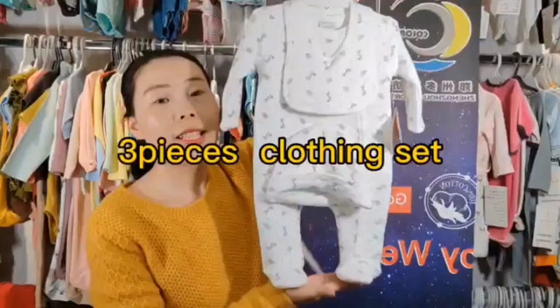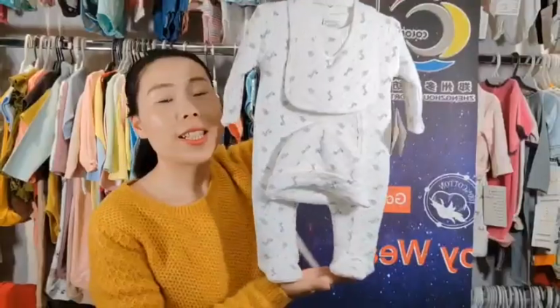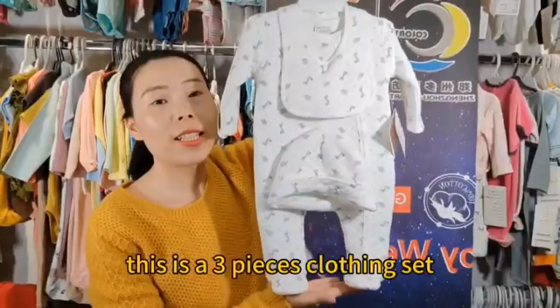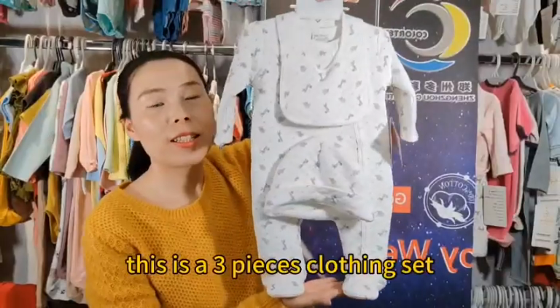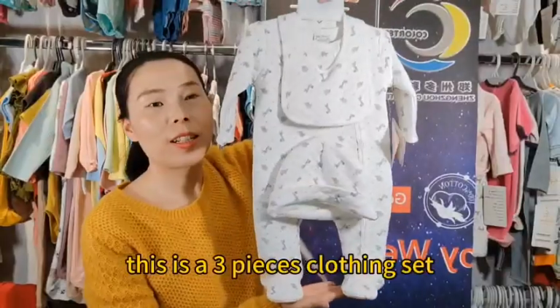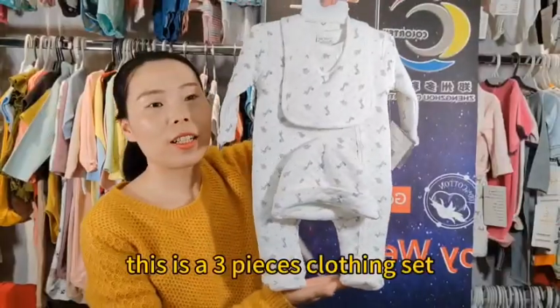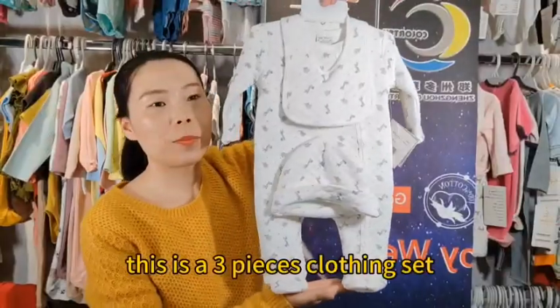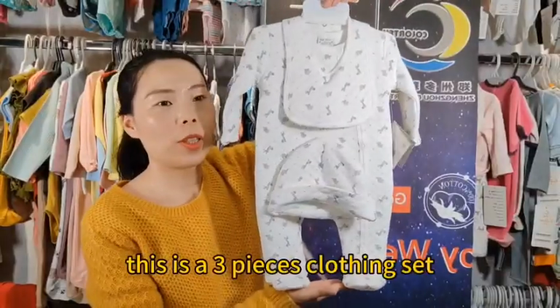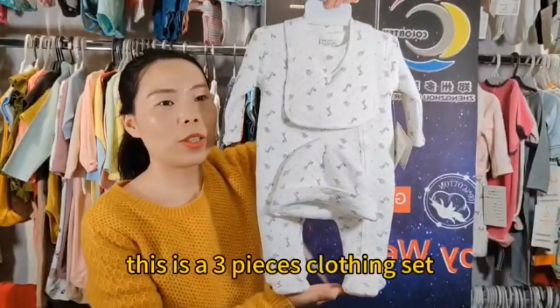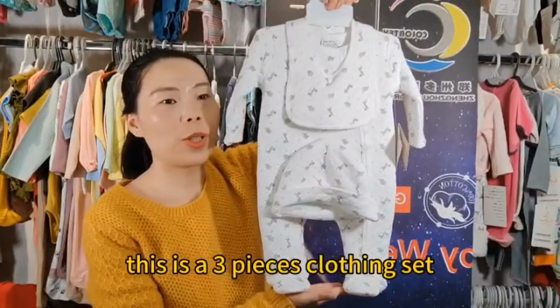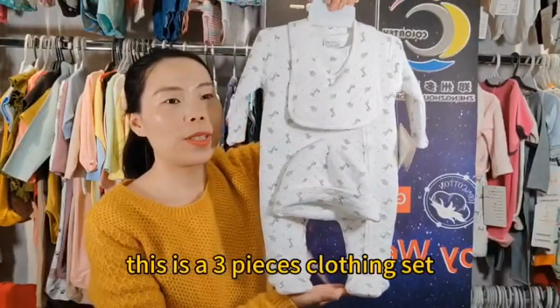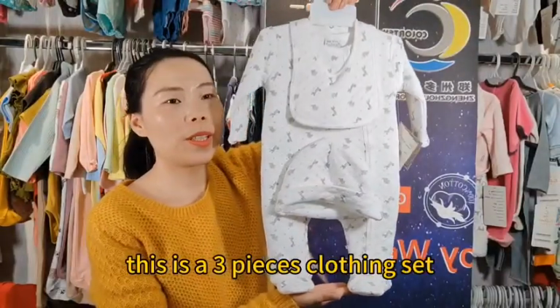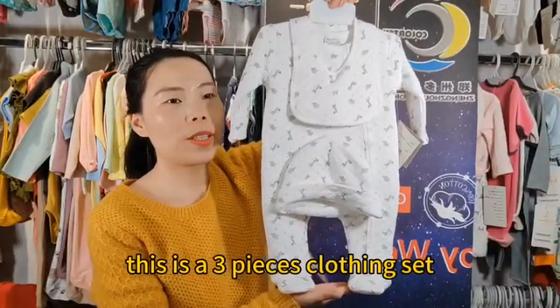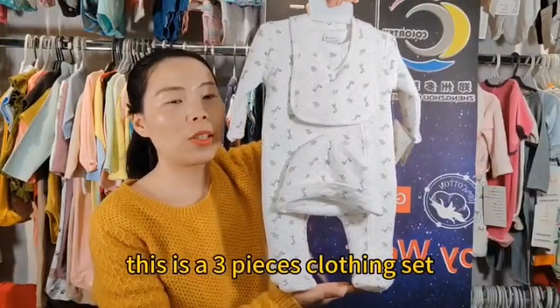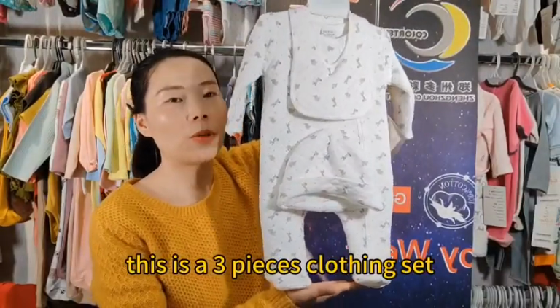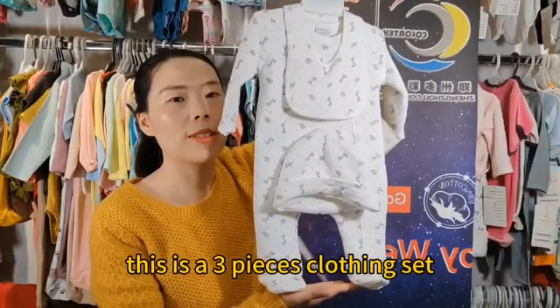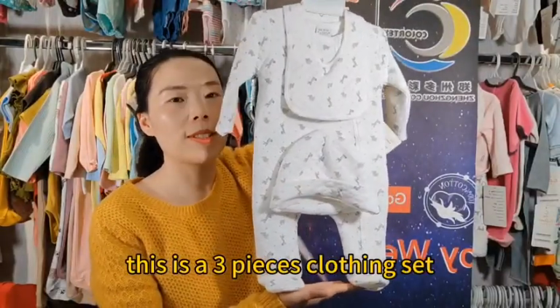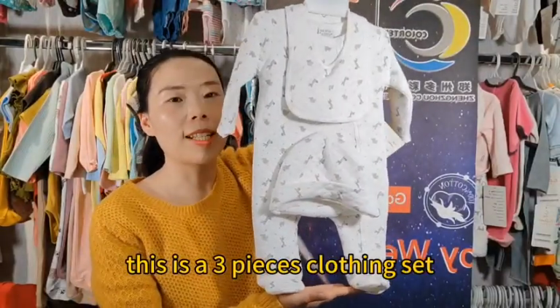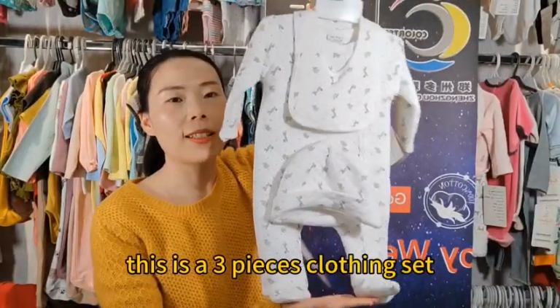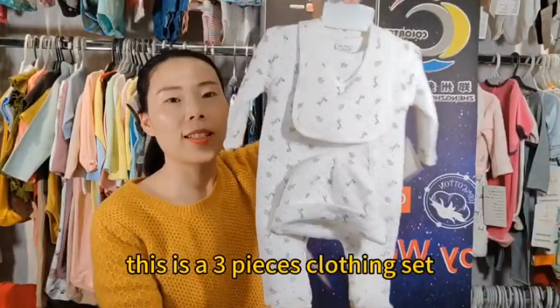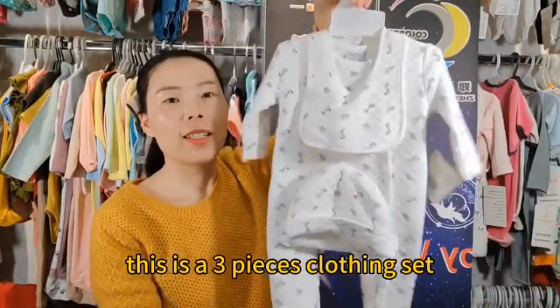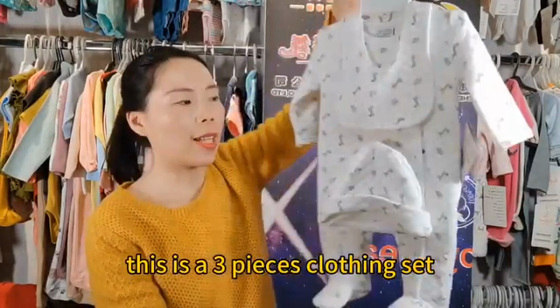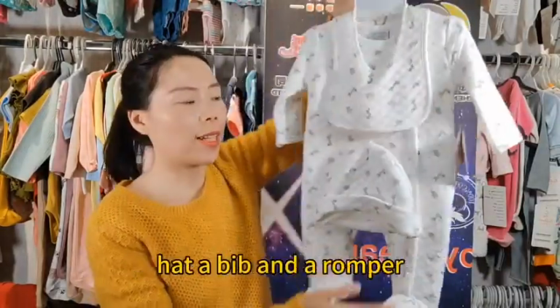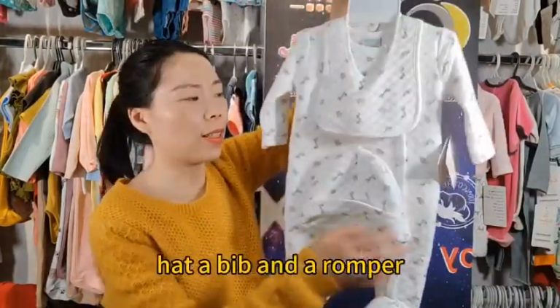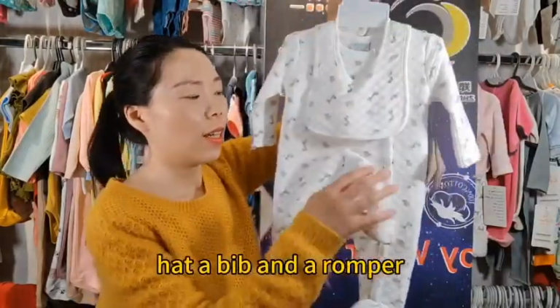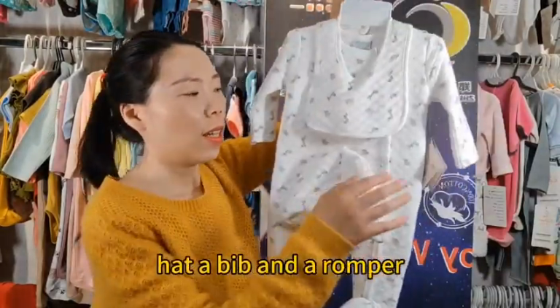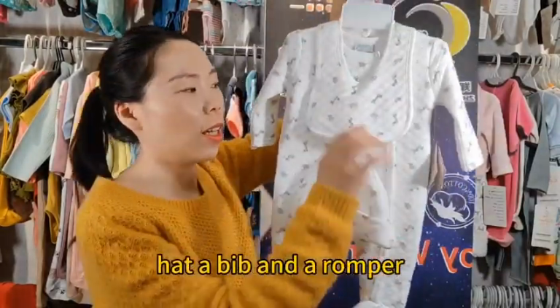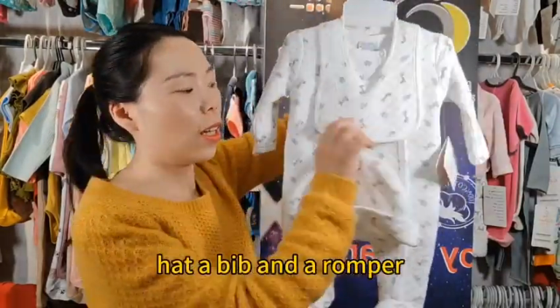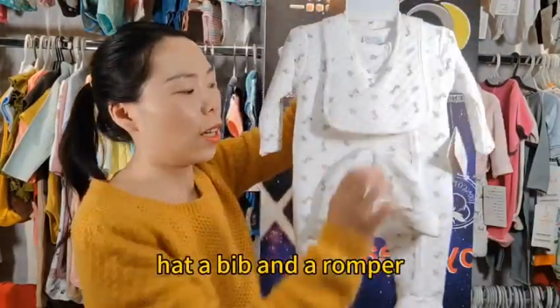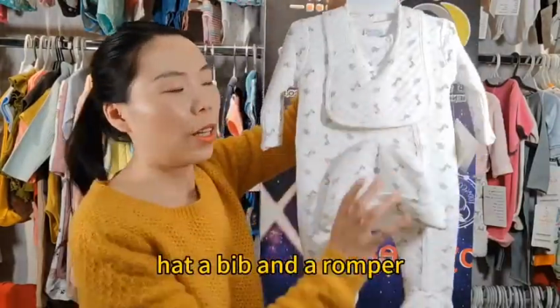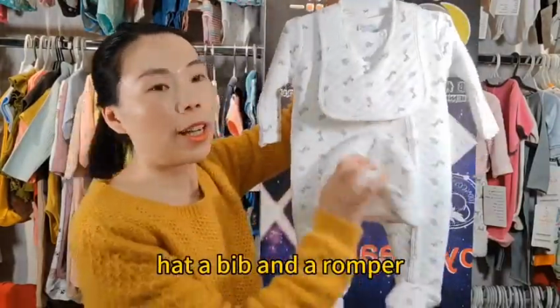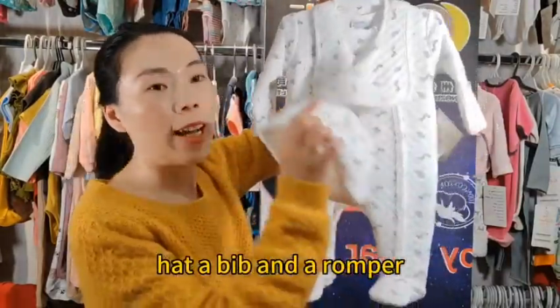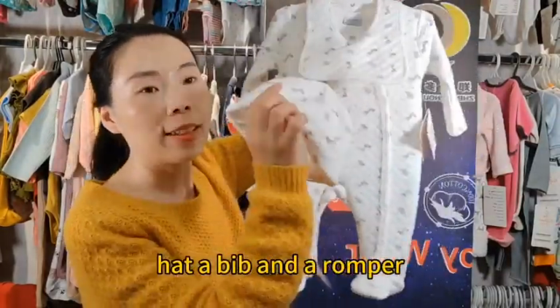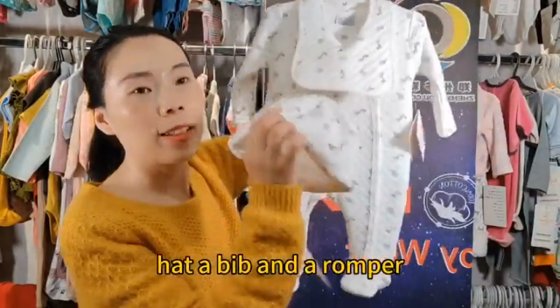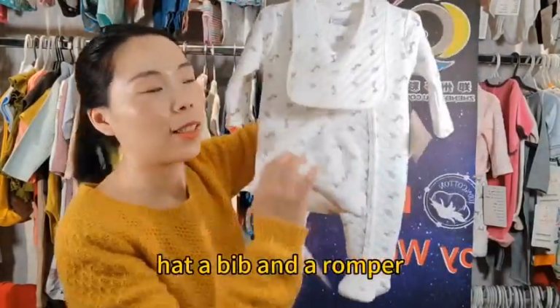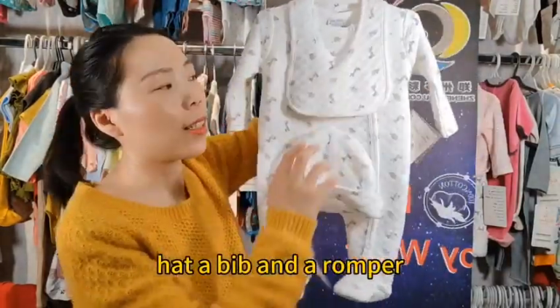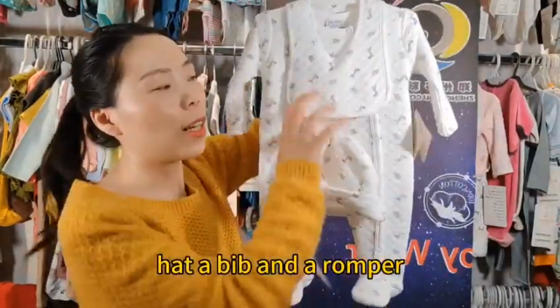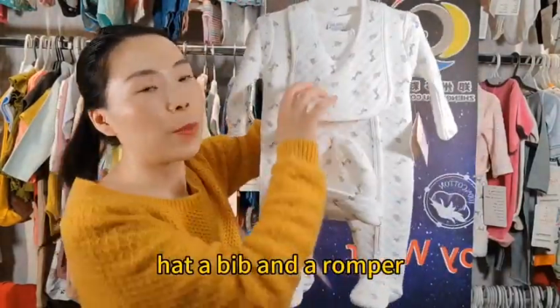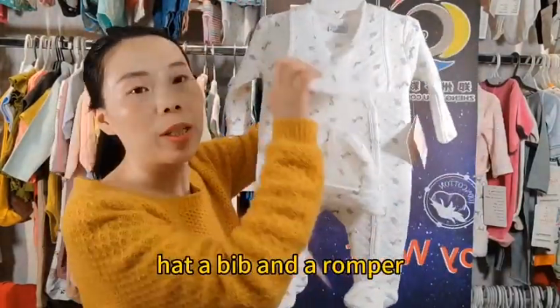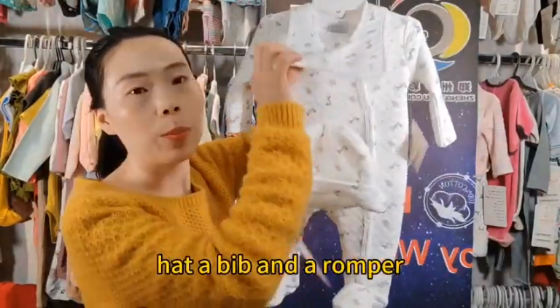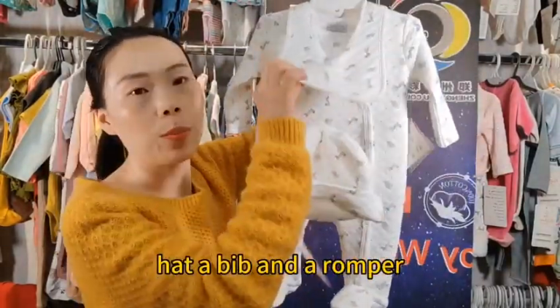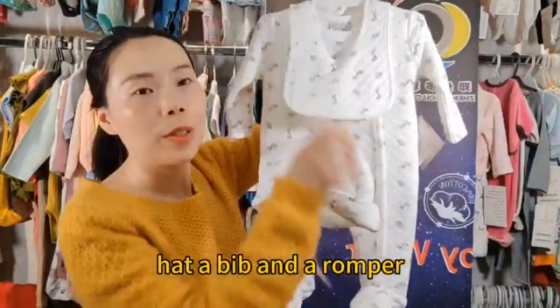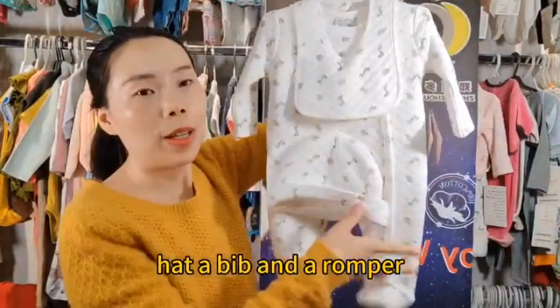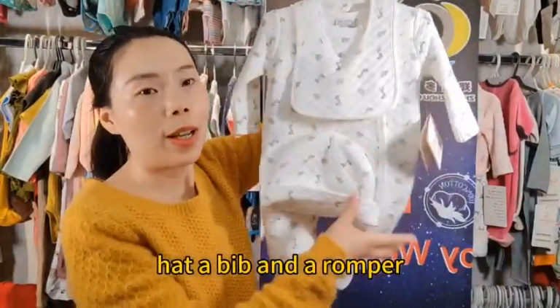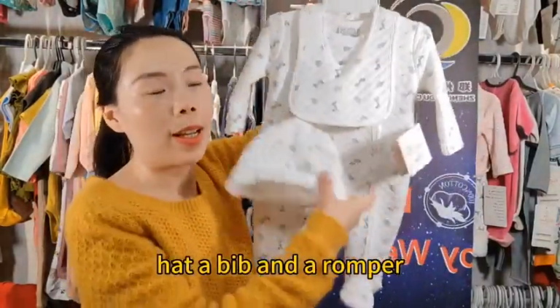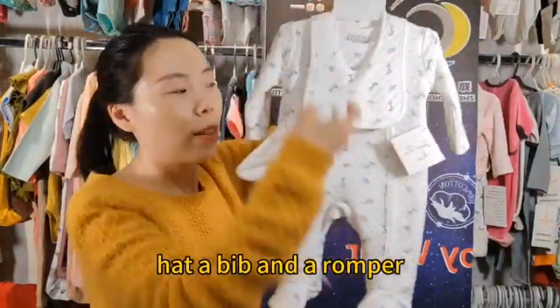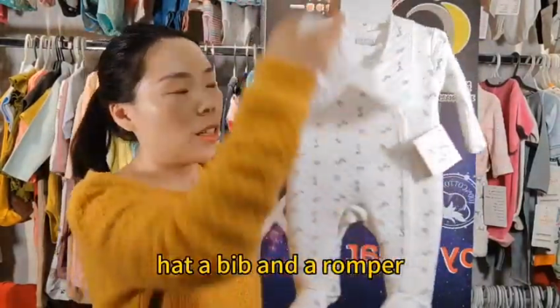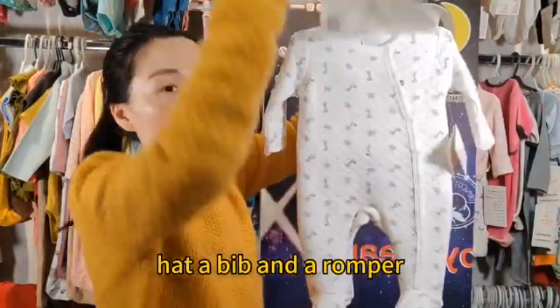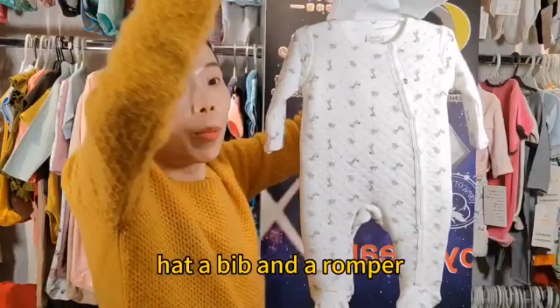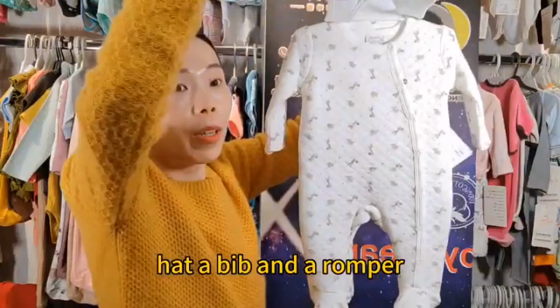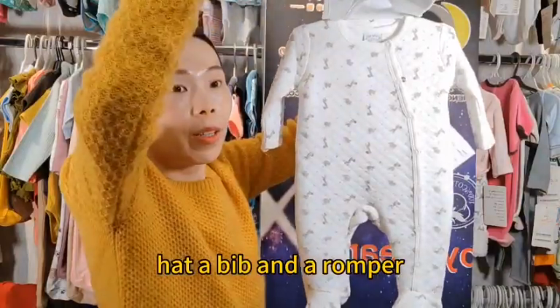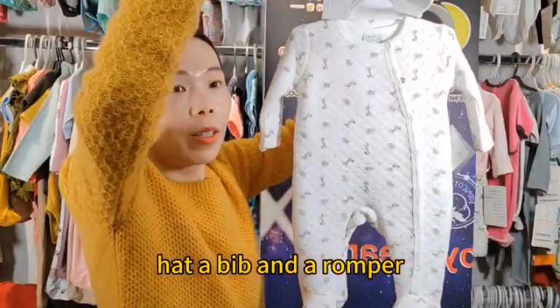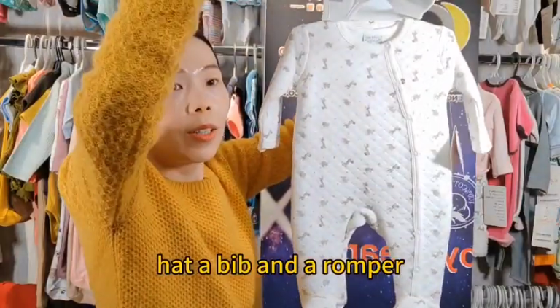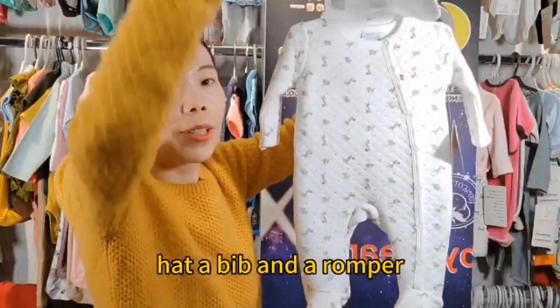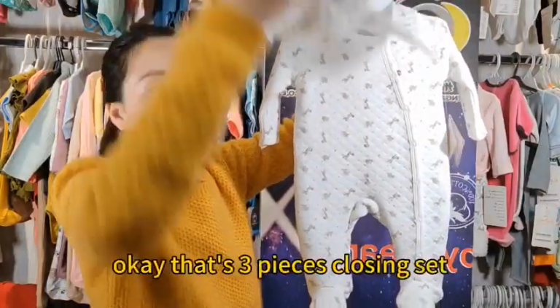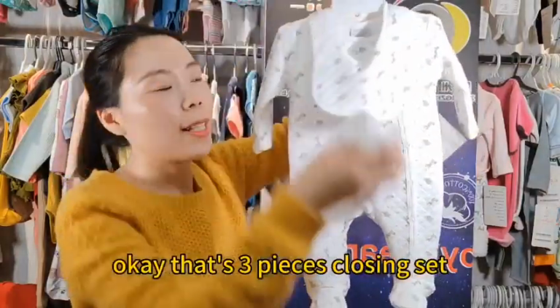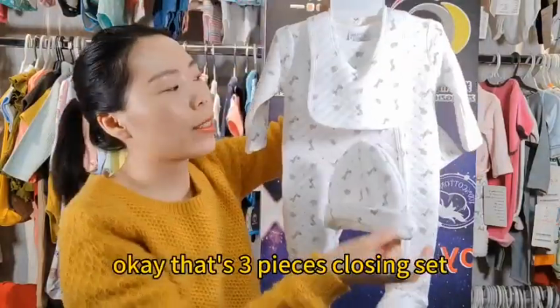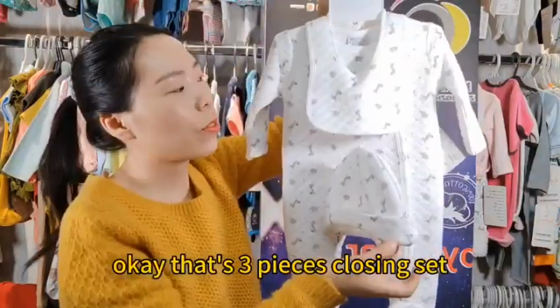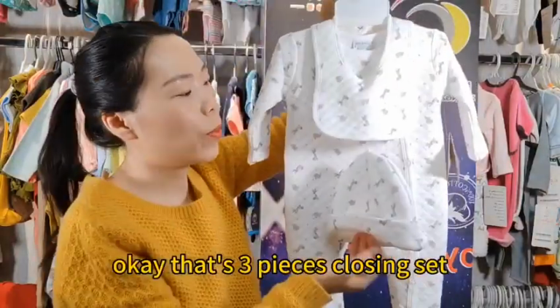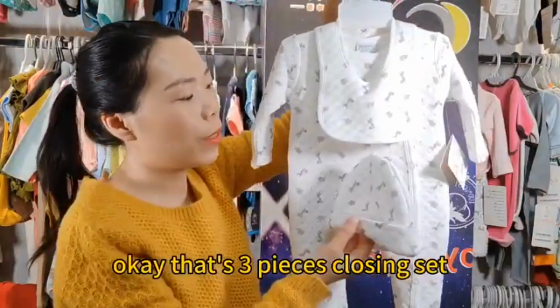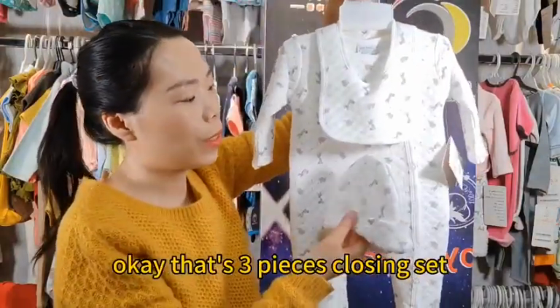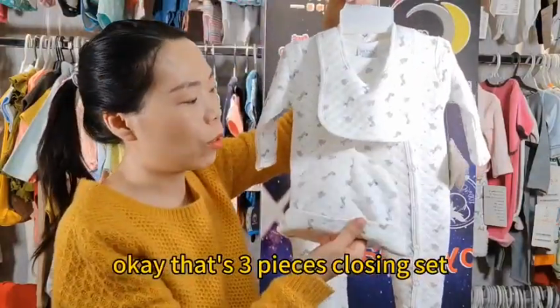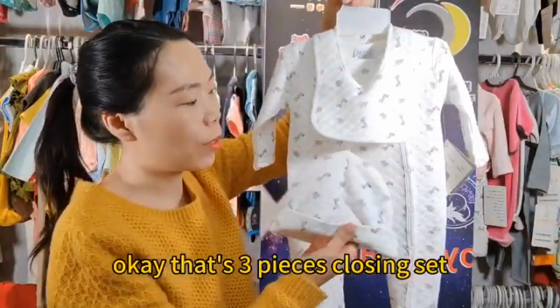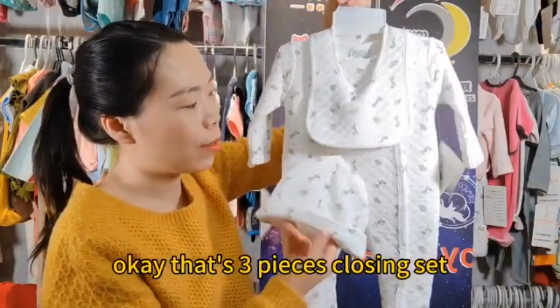This is a three-piece clothing set: a hat, a bib, and a romper — that's three pieces.